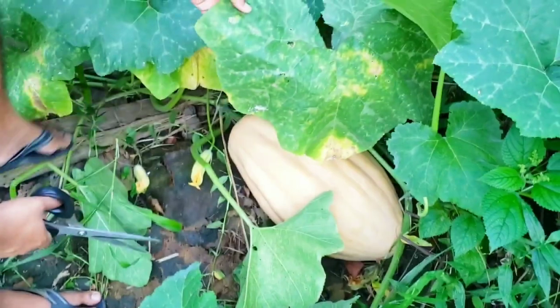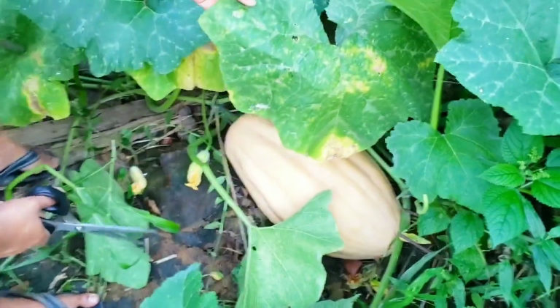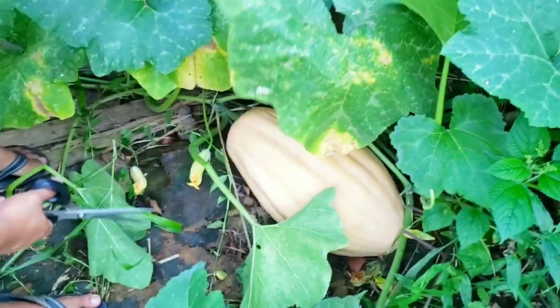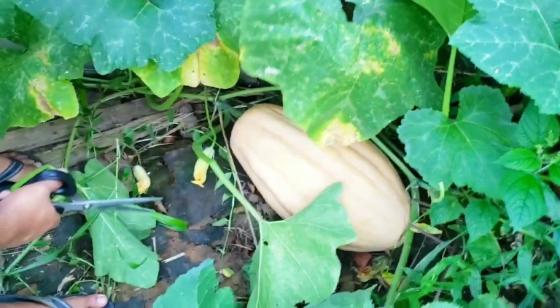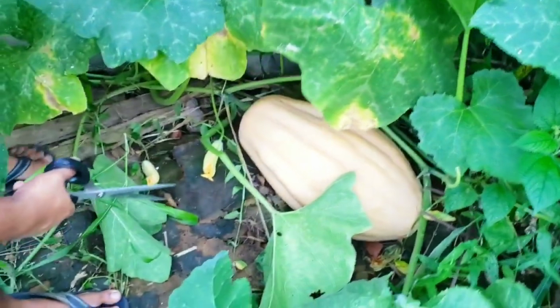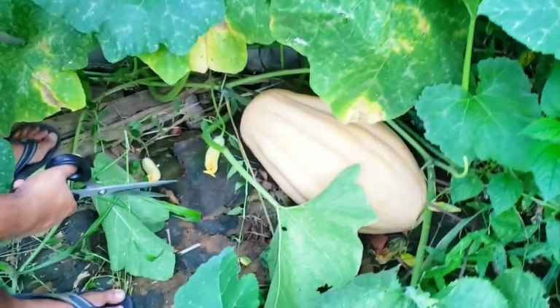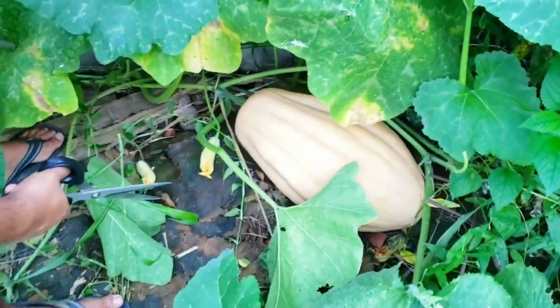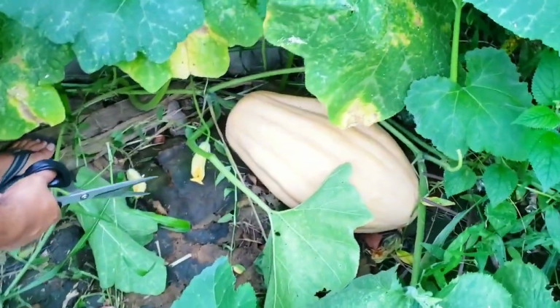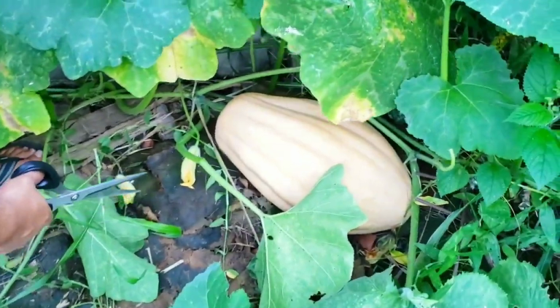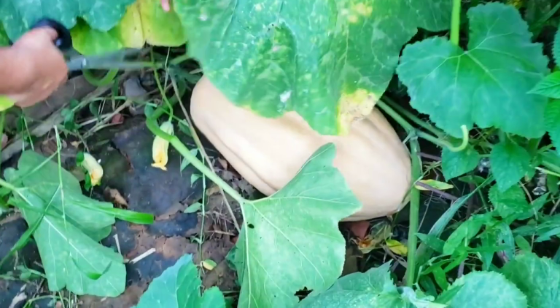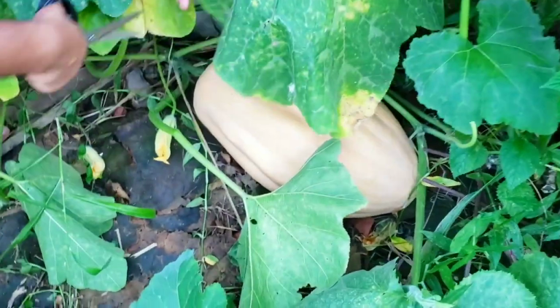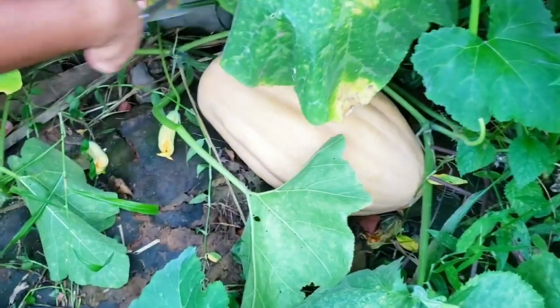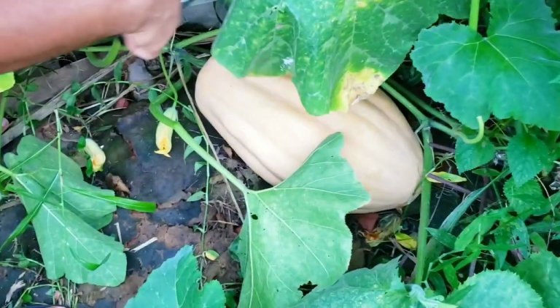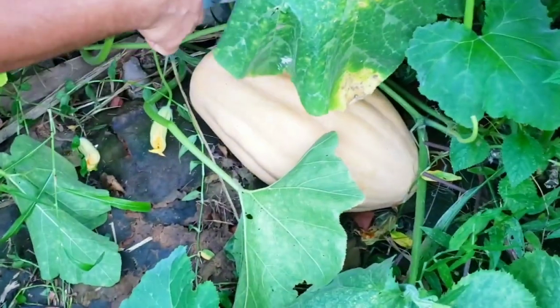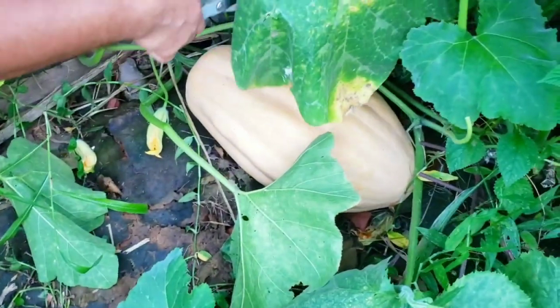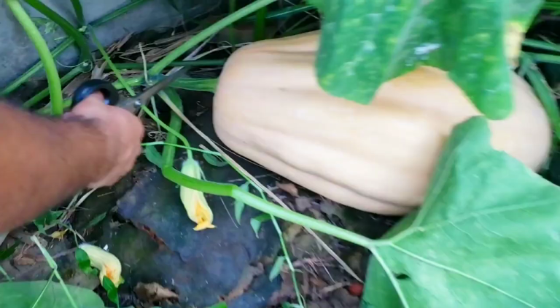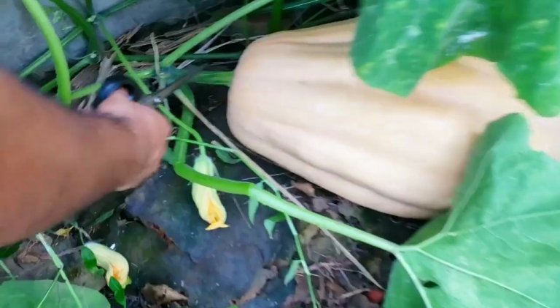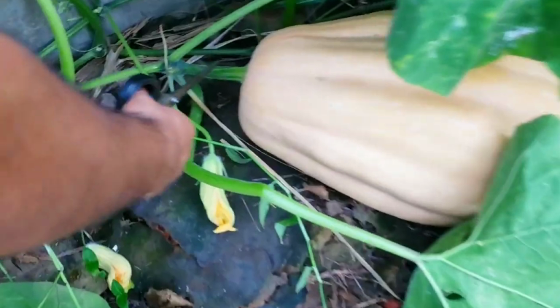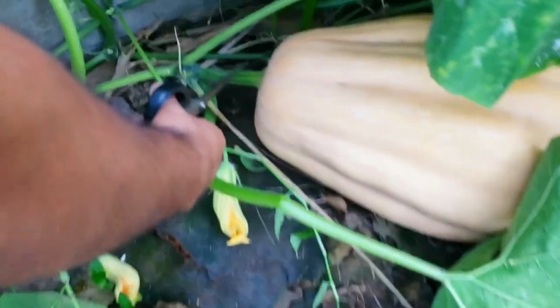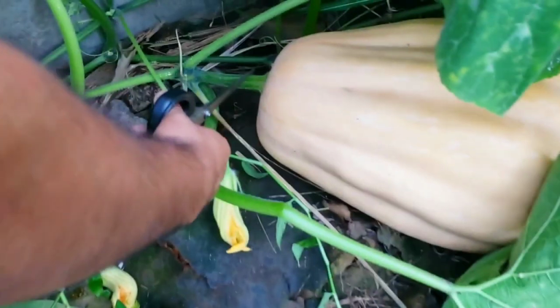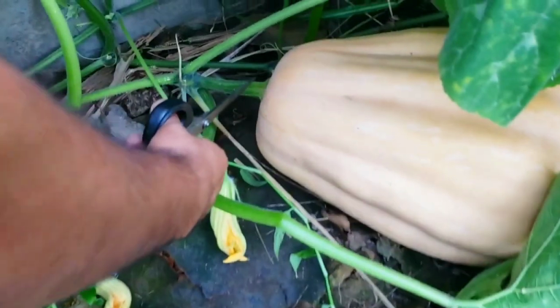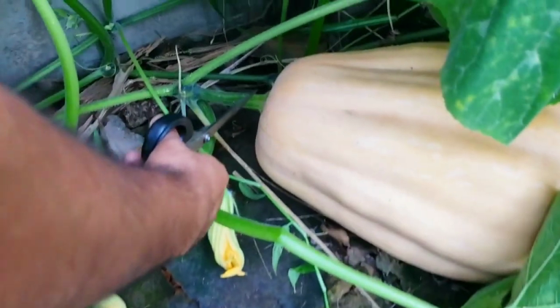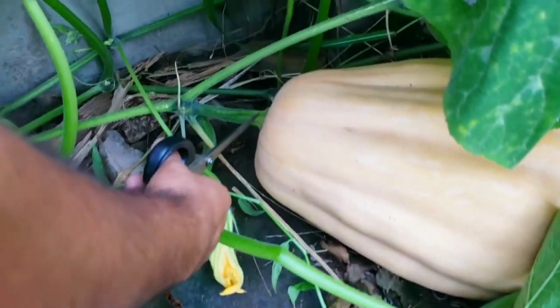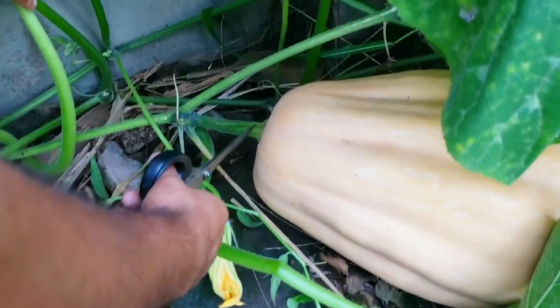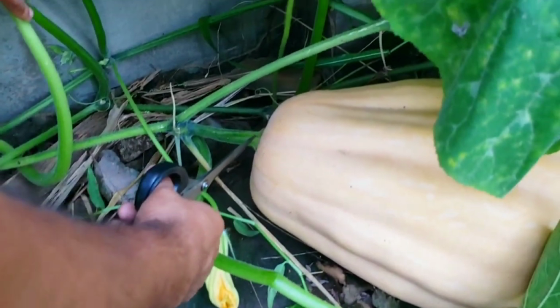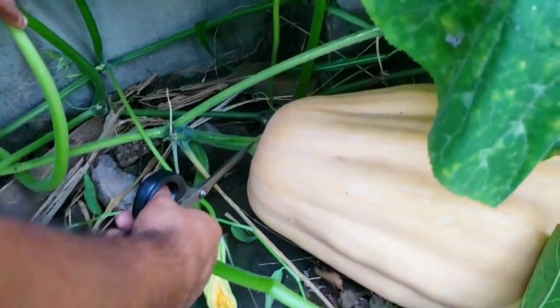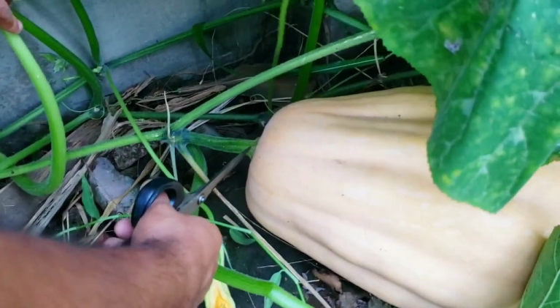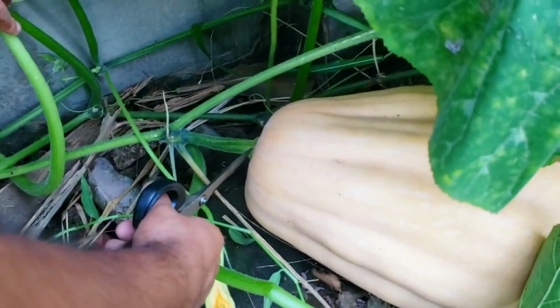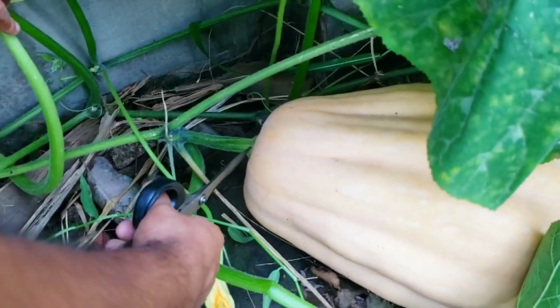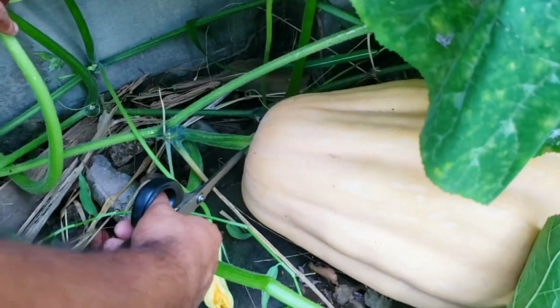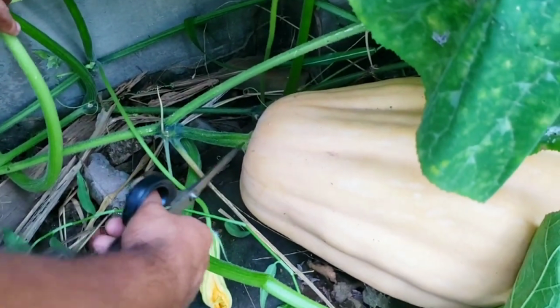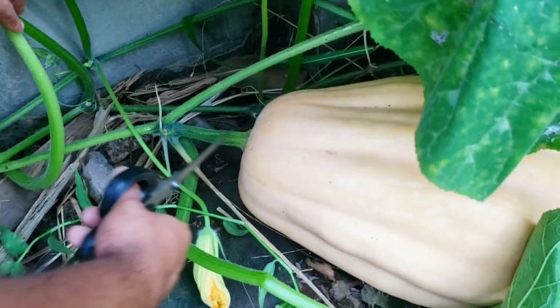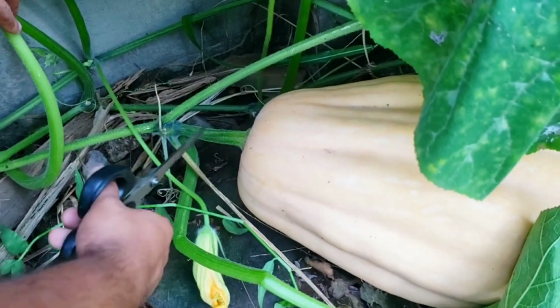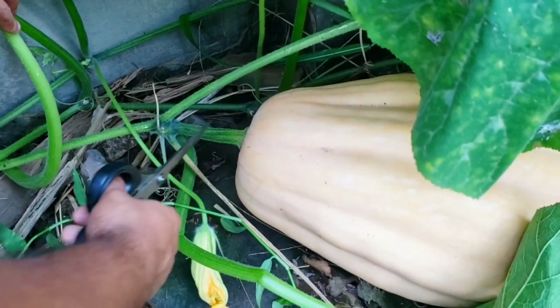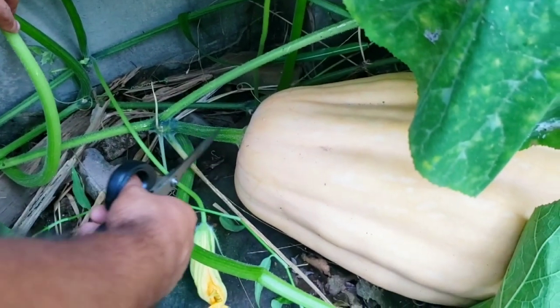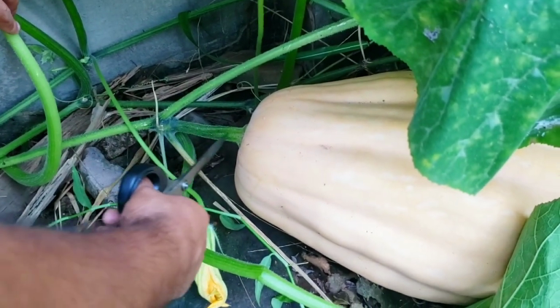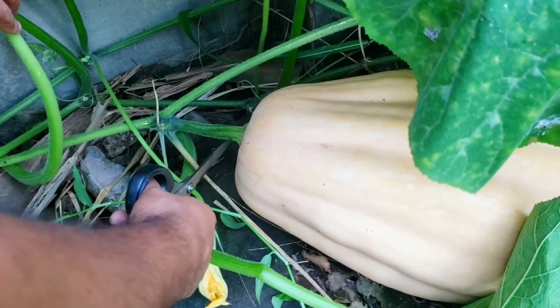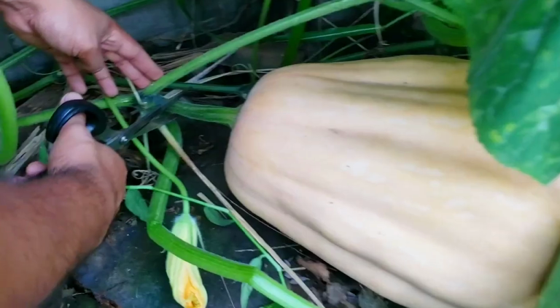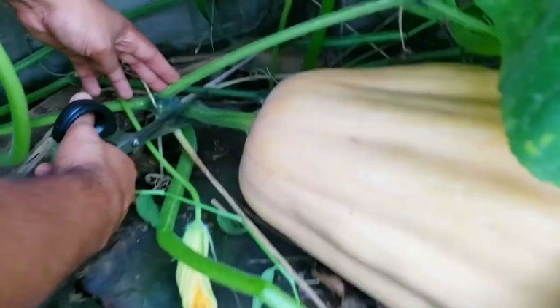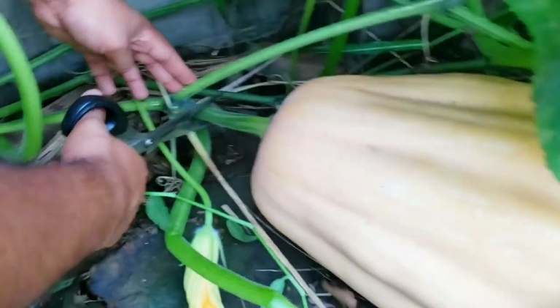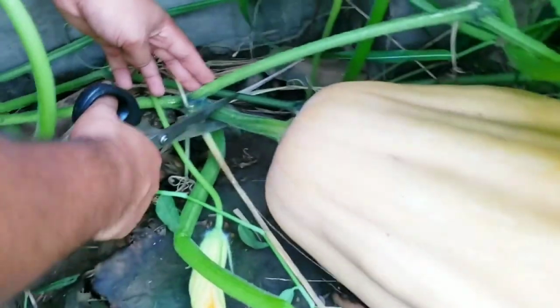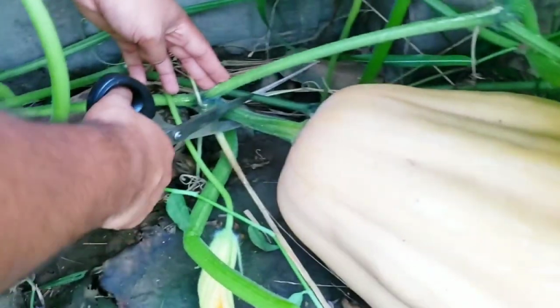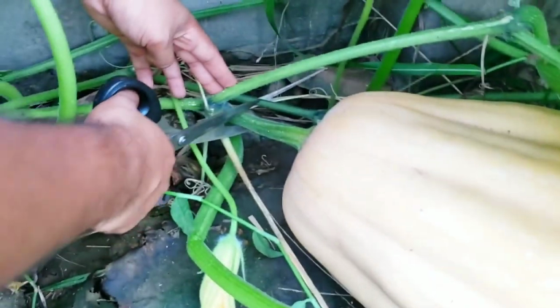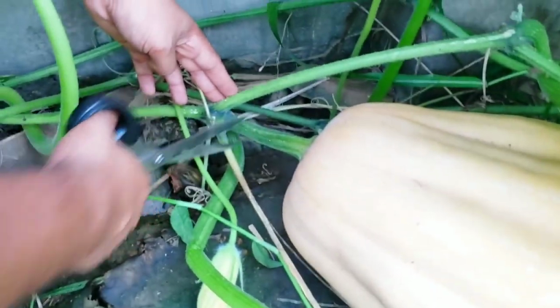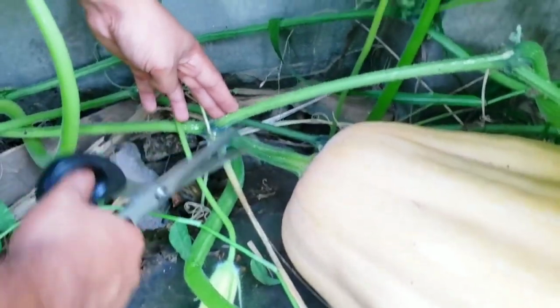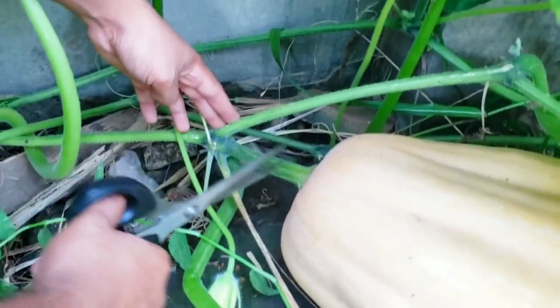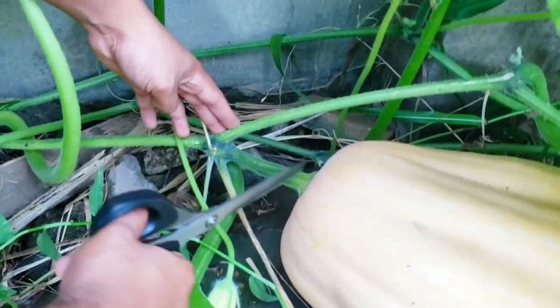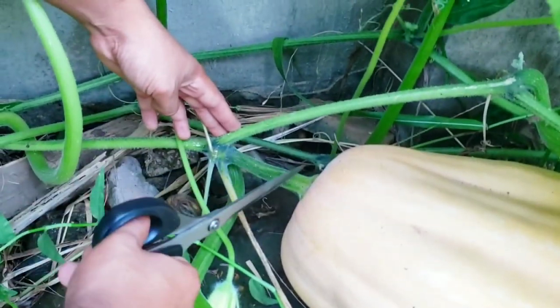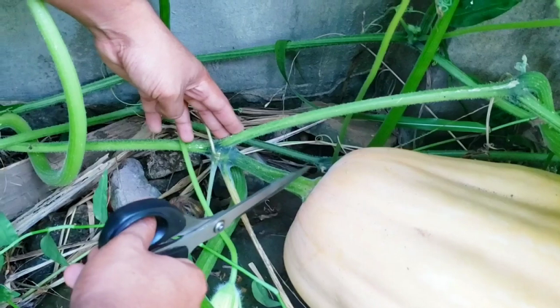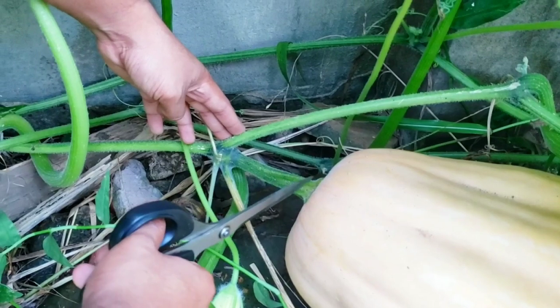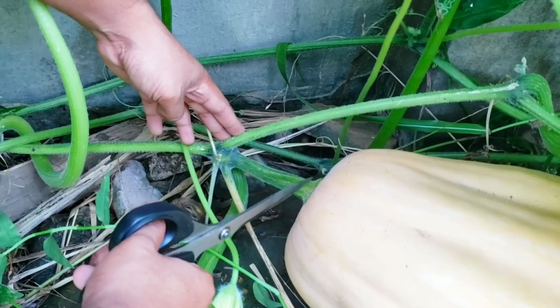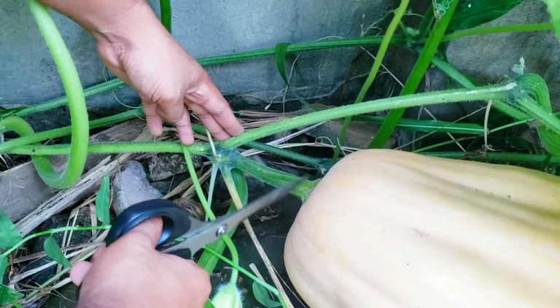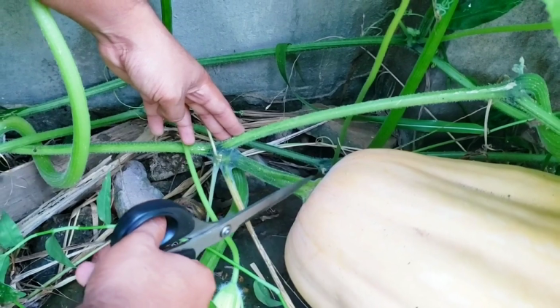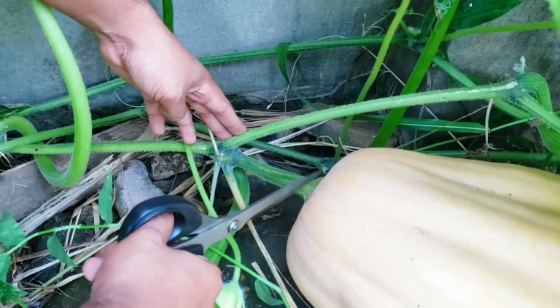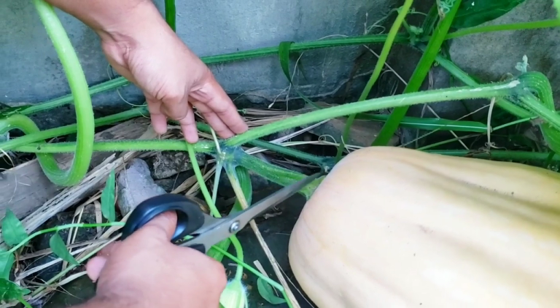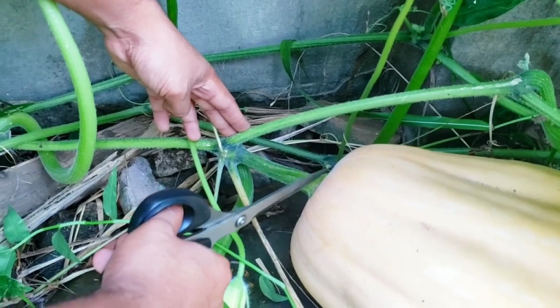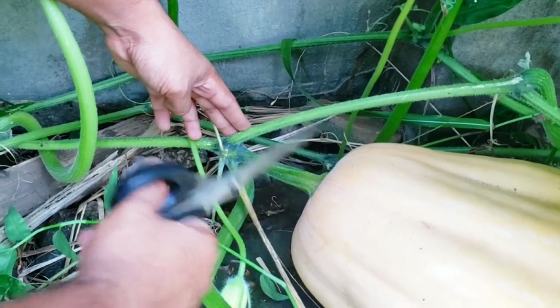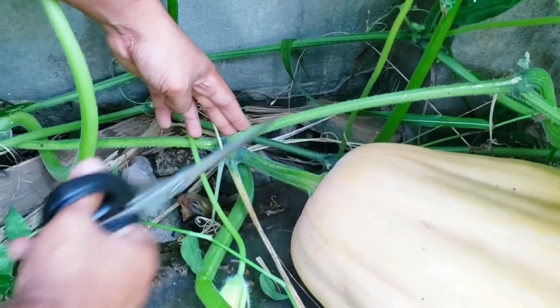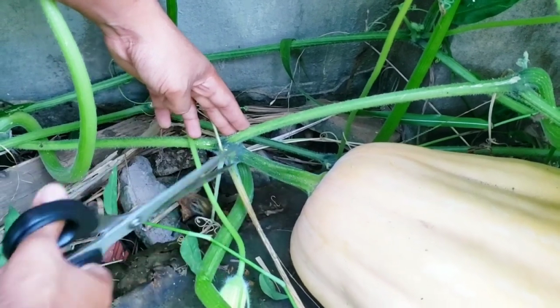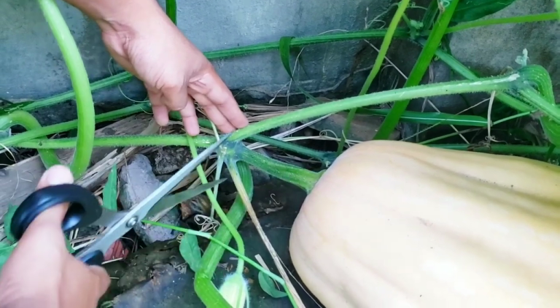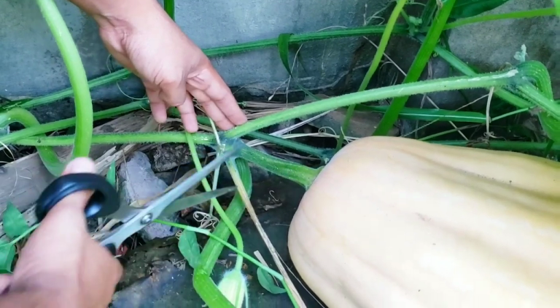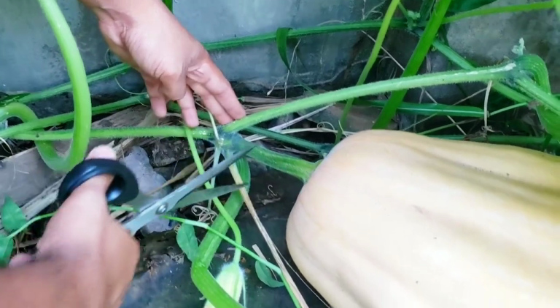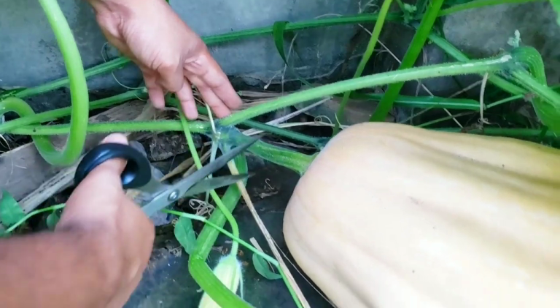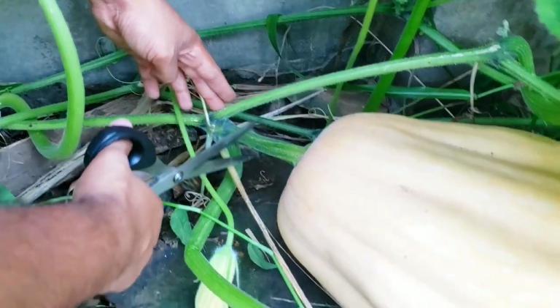When you do pick your pumpkin, one thing you want to keep in mind is not to cut it too close to the stem on the pumpkin's side — you want to cut further out from the pumpkin rather than closer to it.